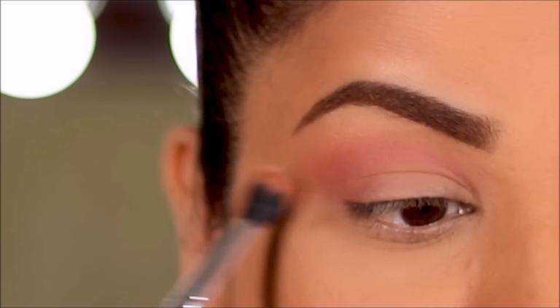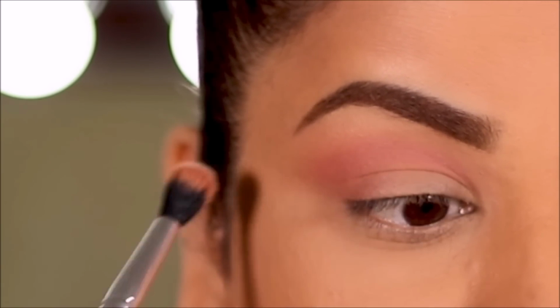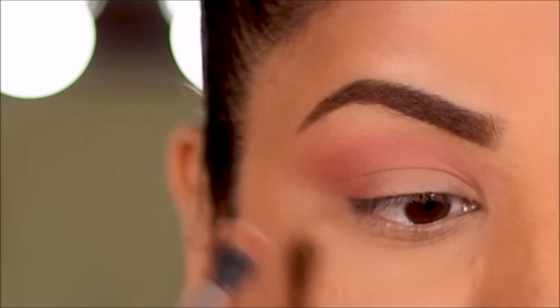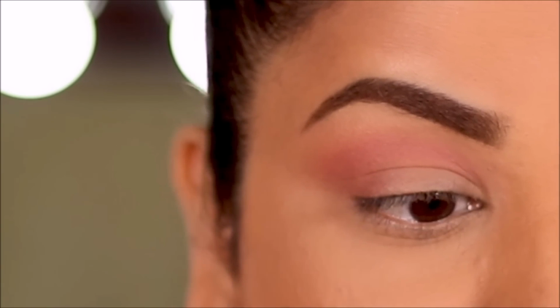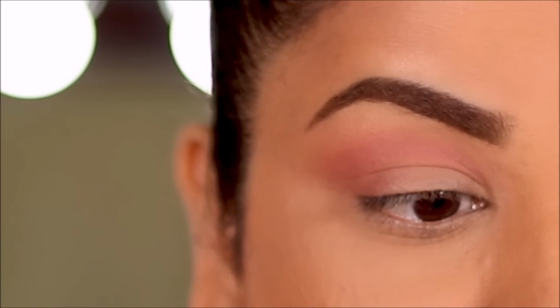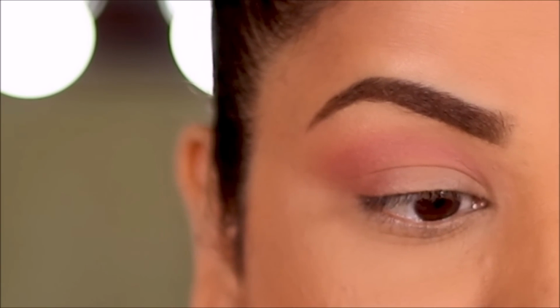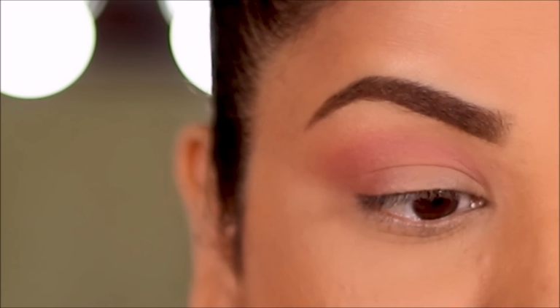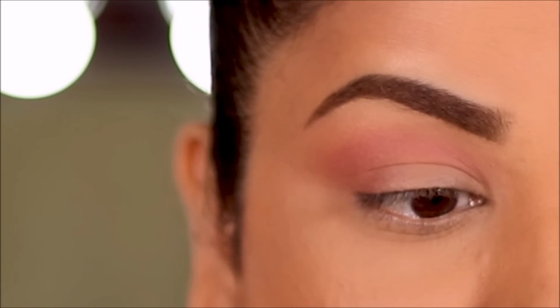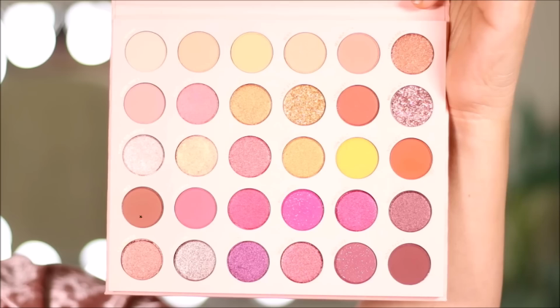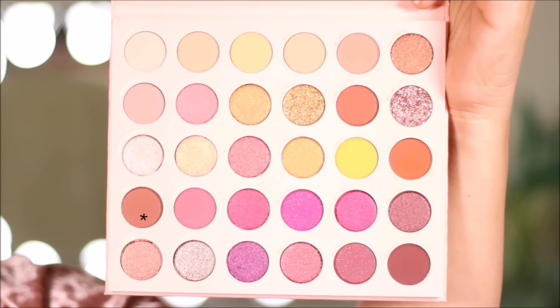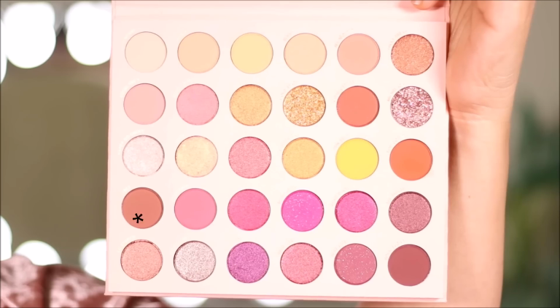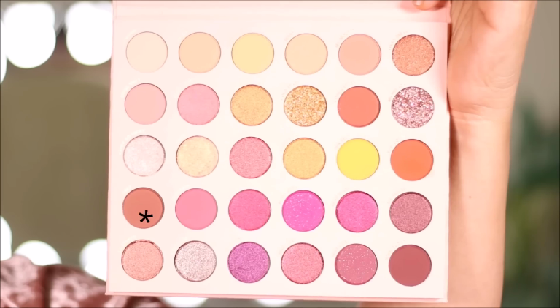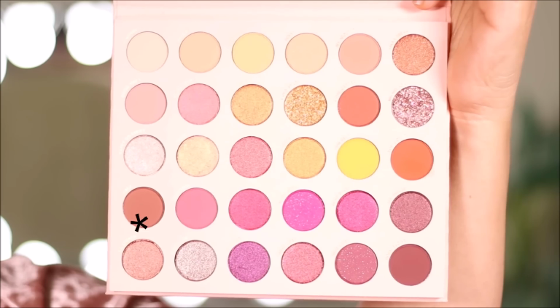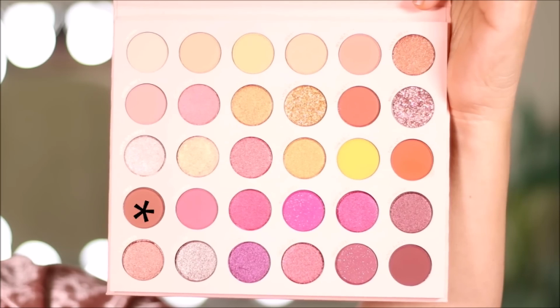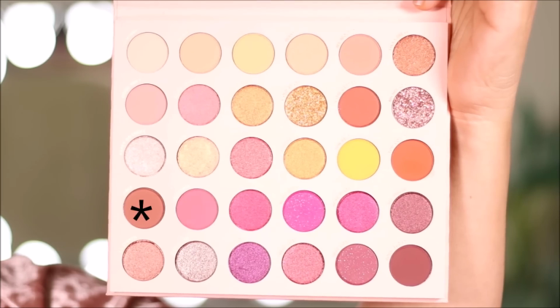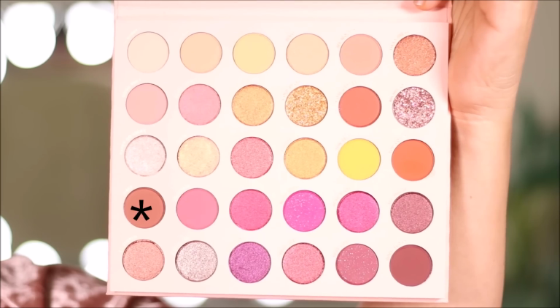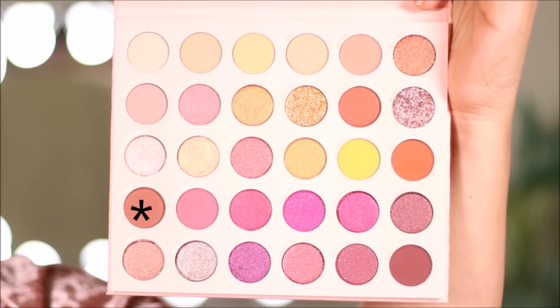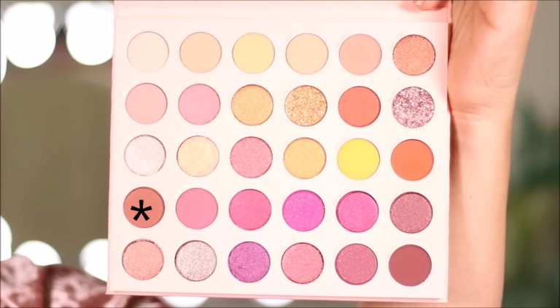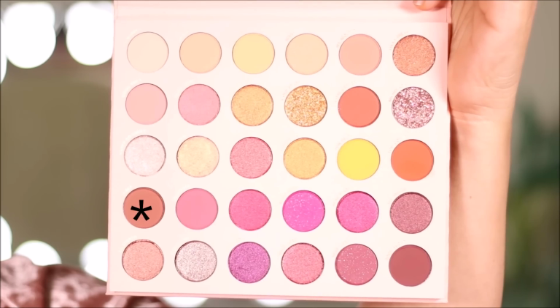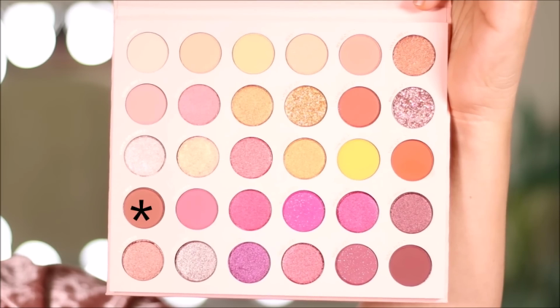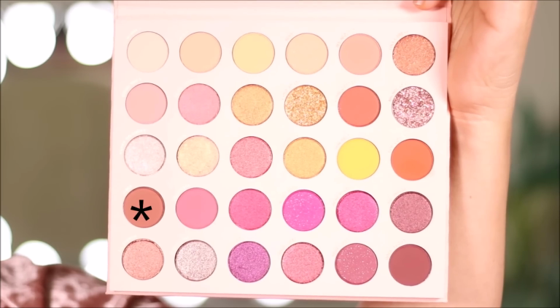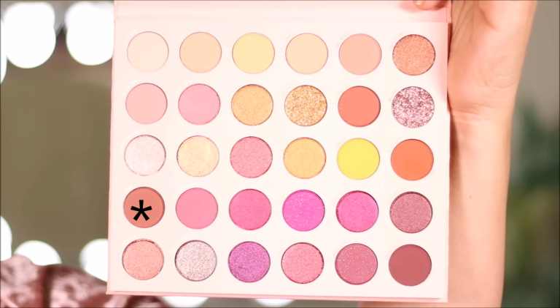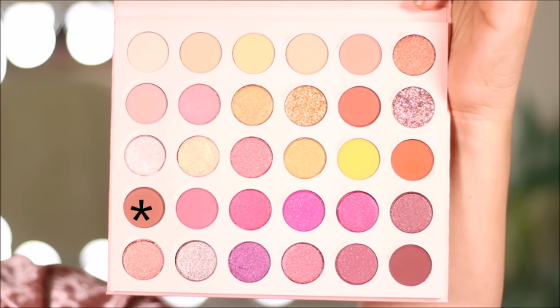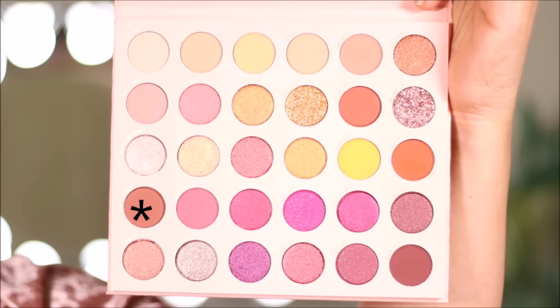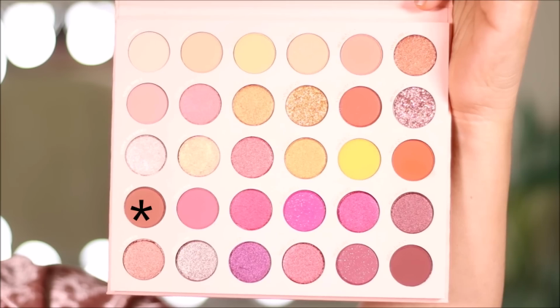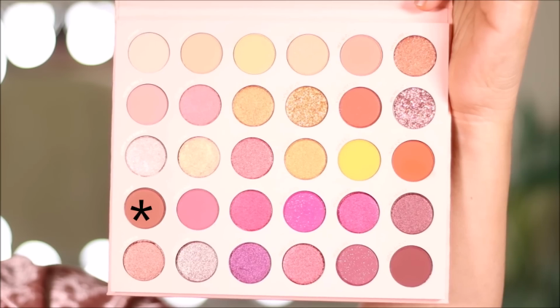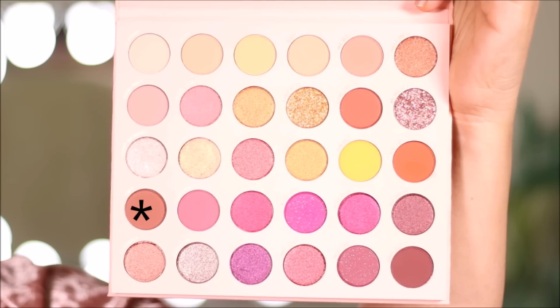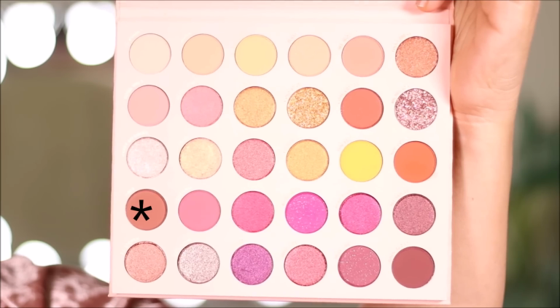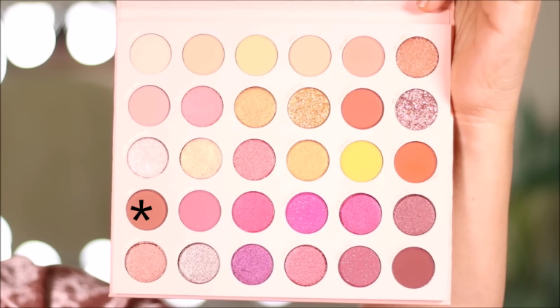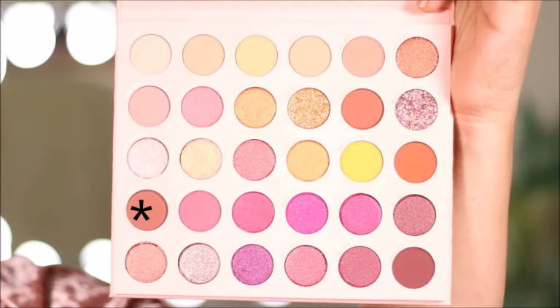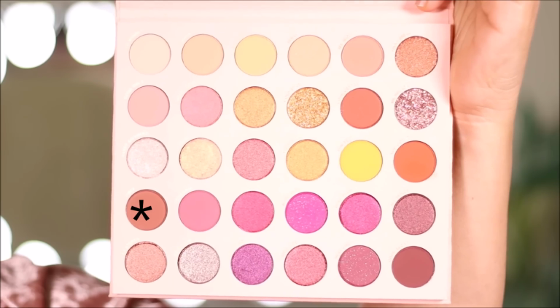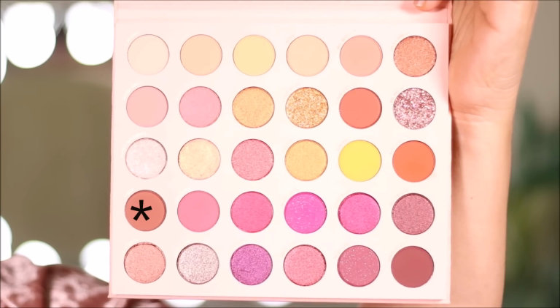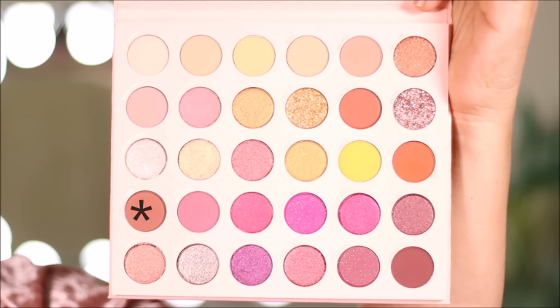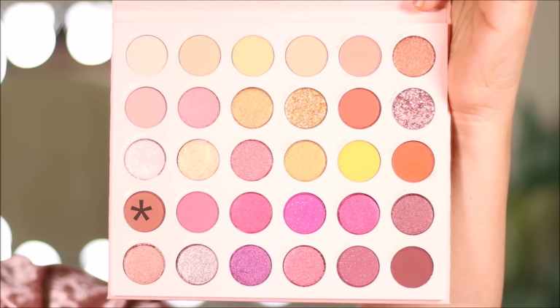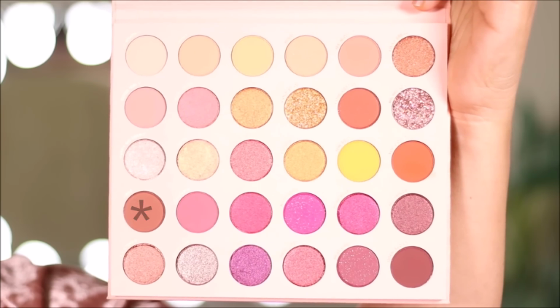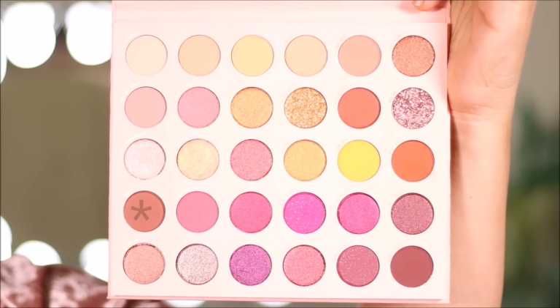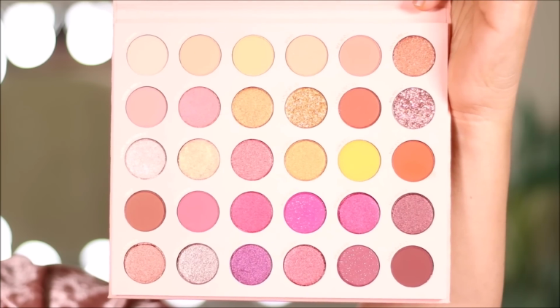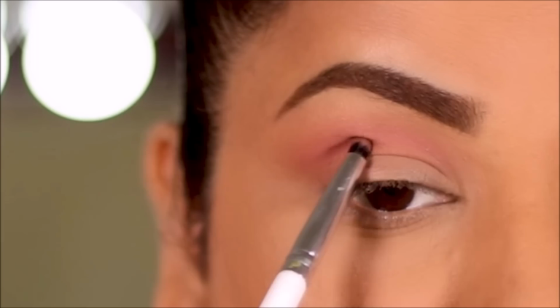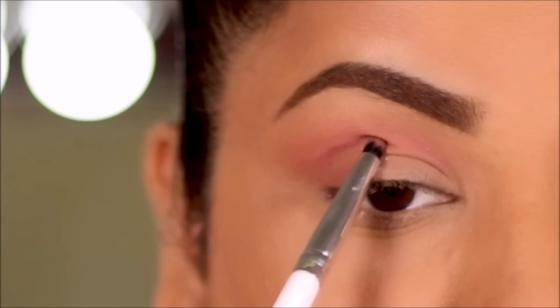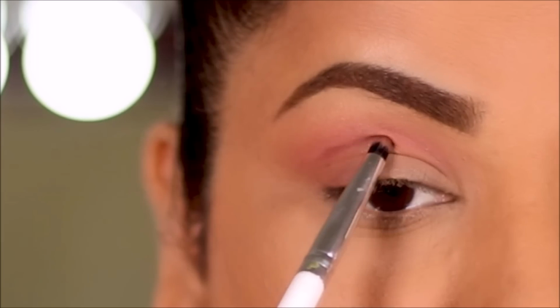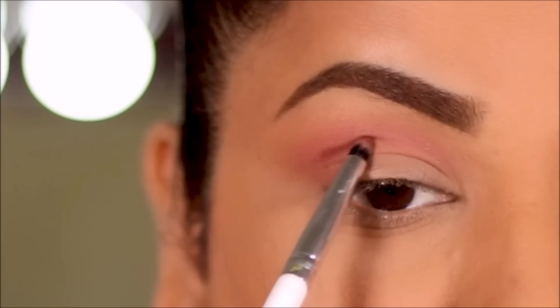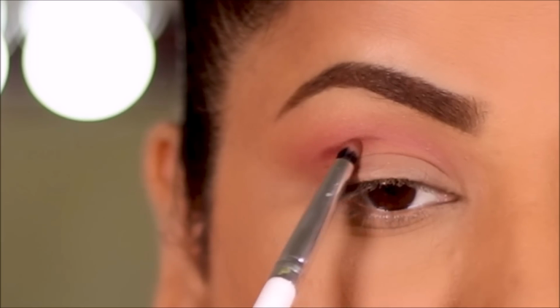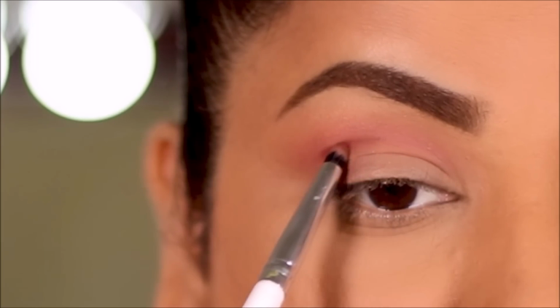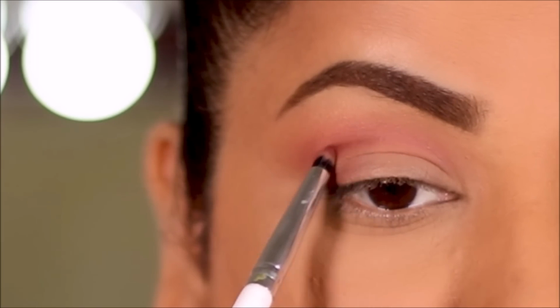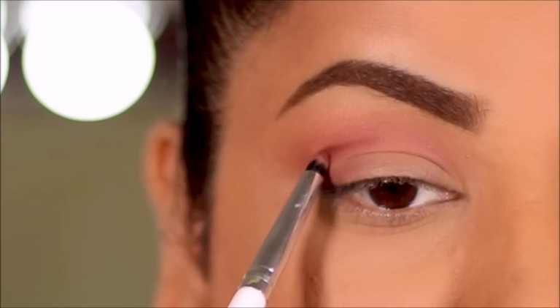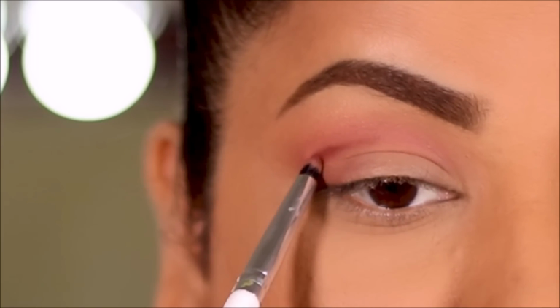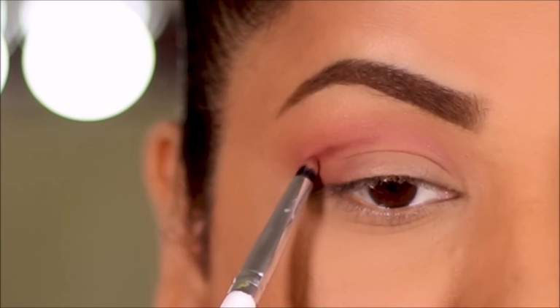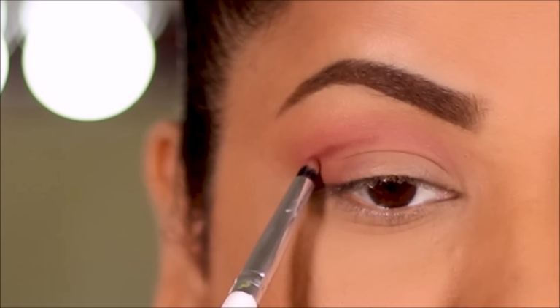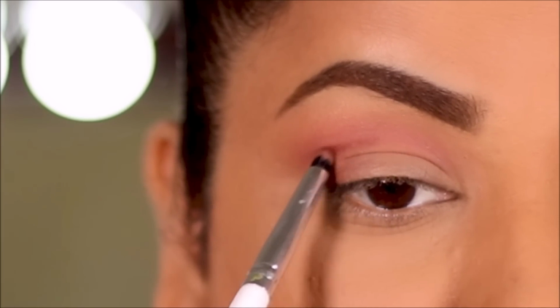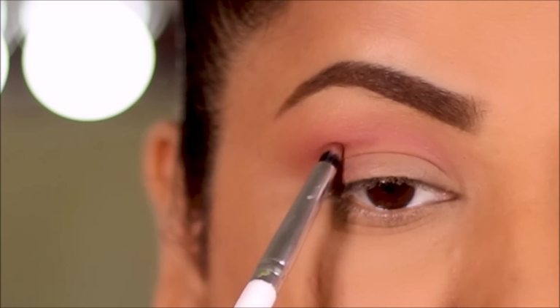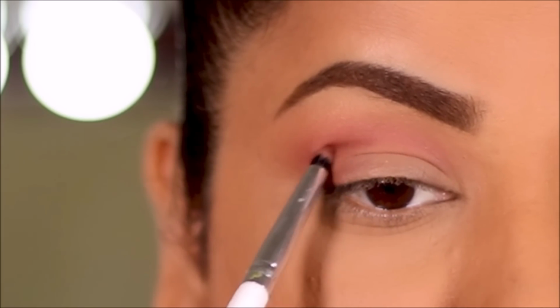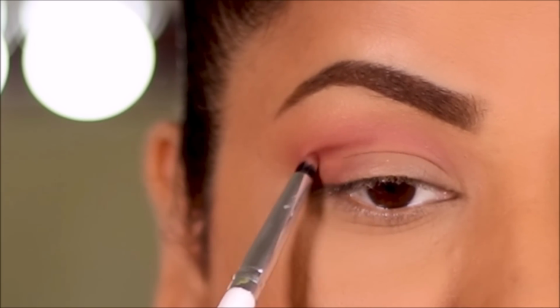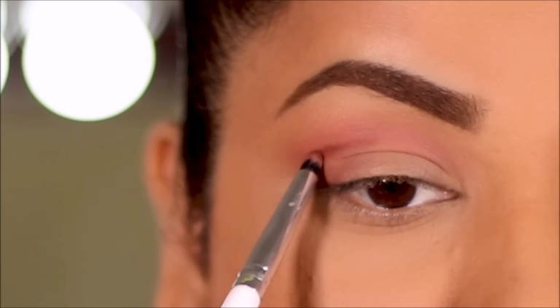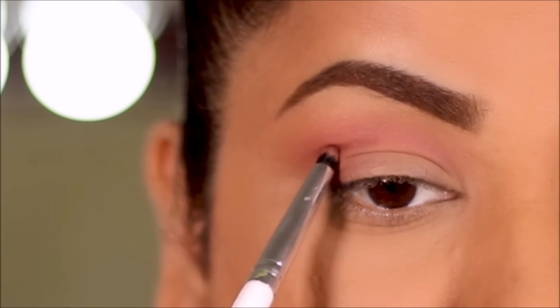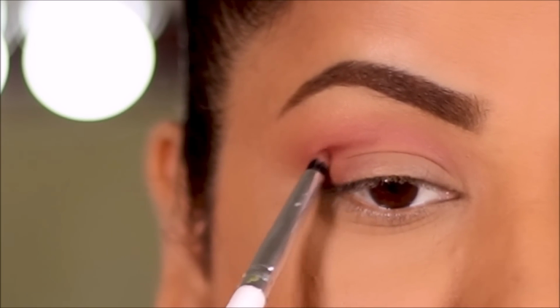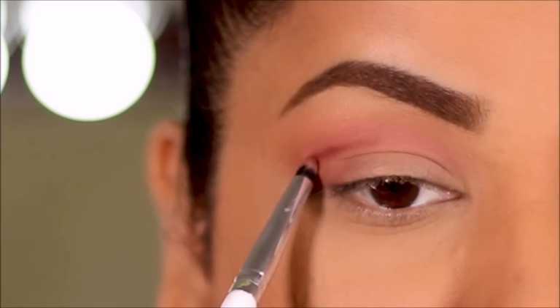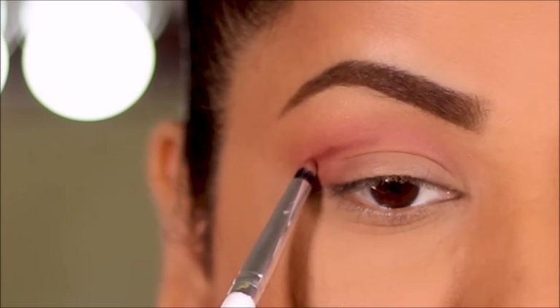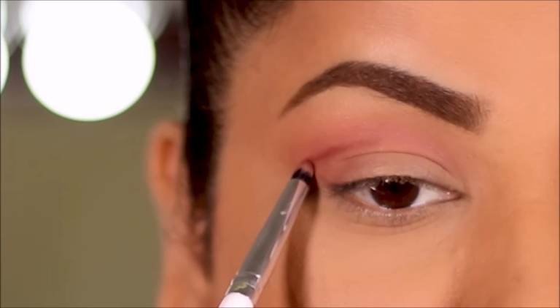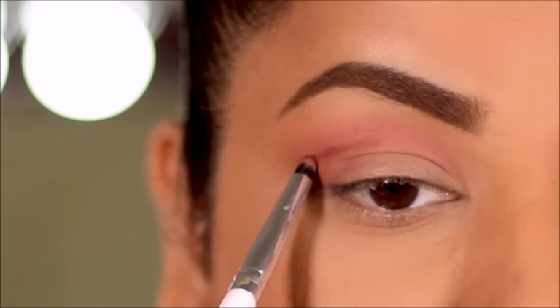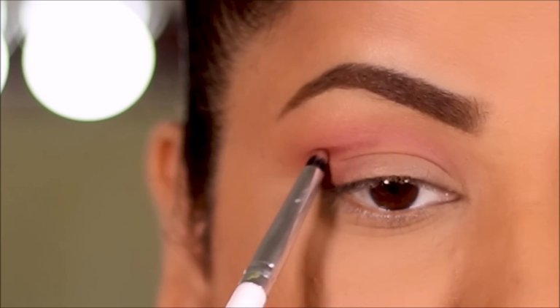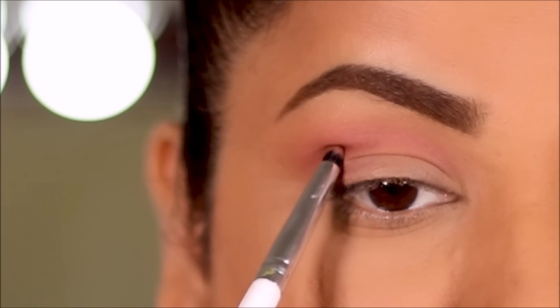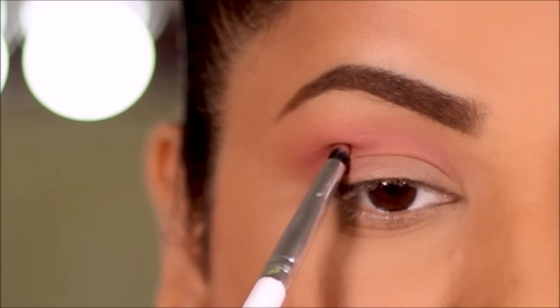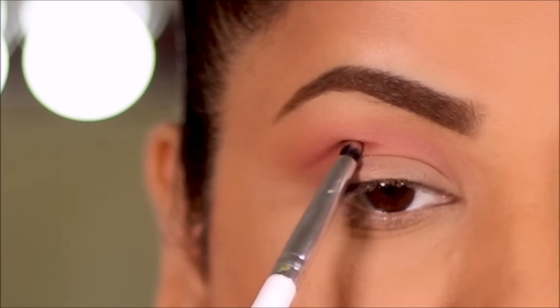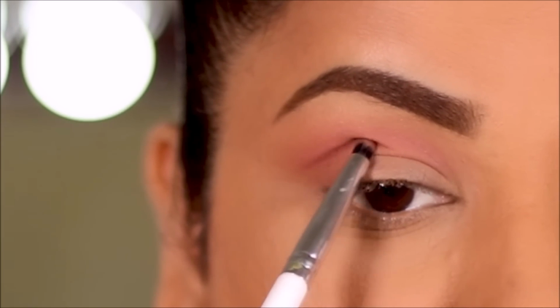Using a small pencil brush, I'm going to dip into Vibes and use it to deepen the outer crease.